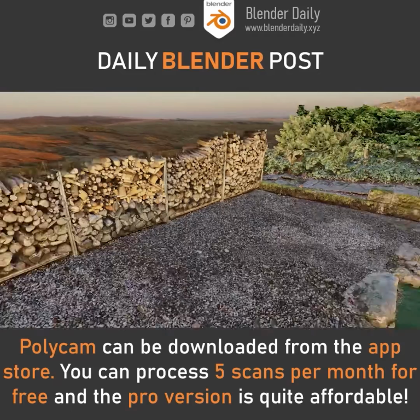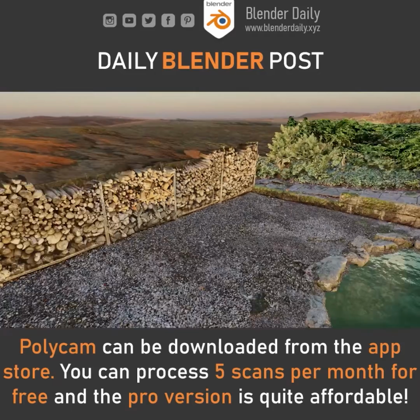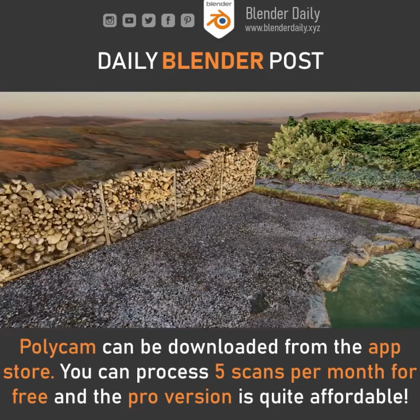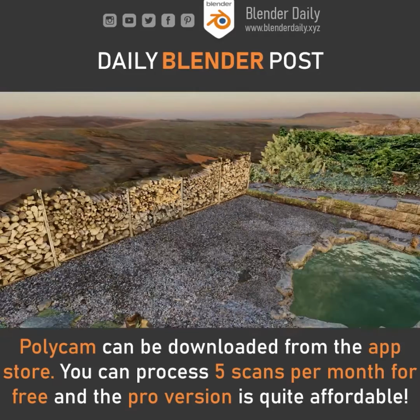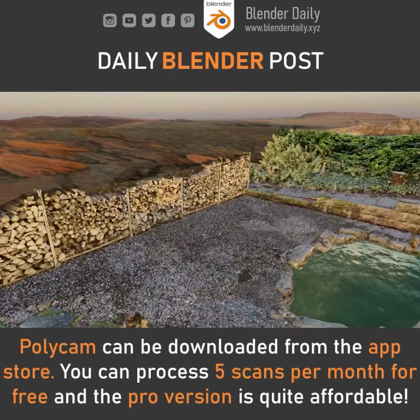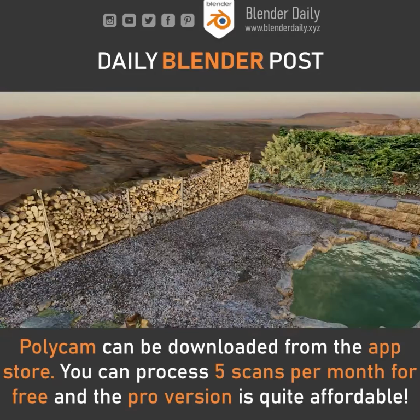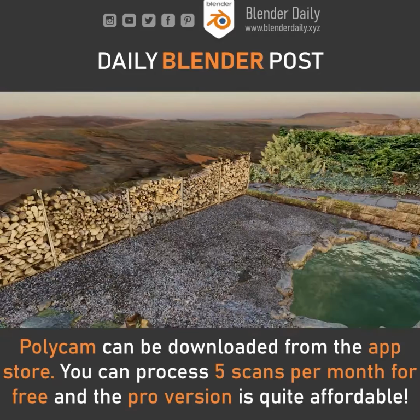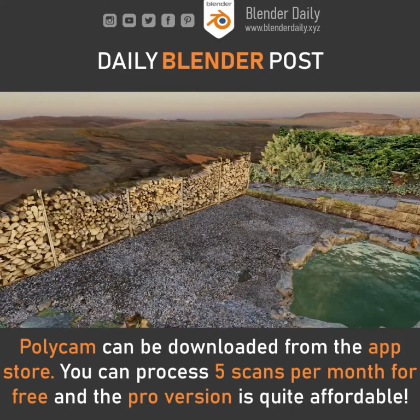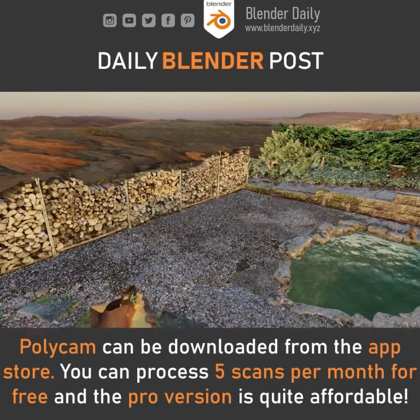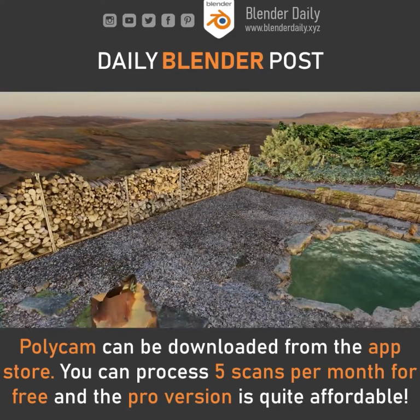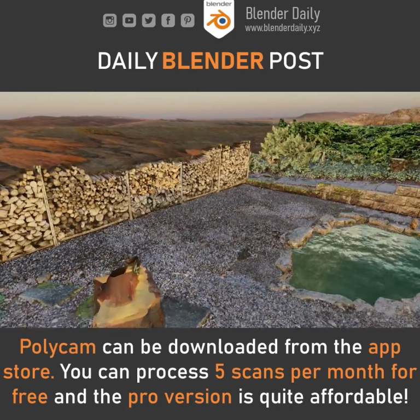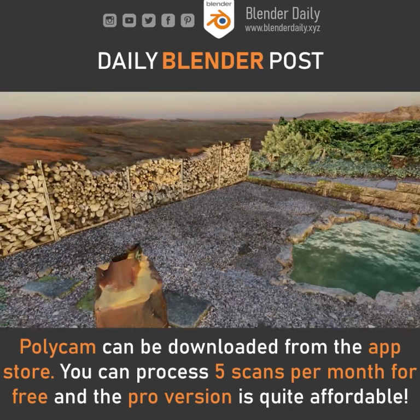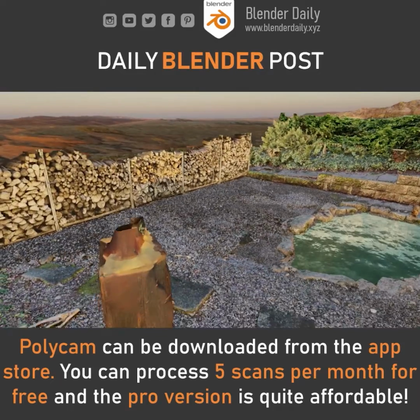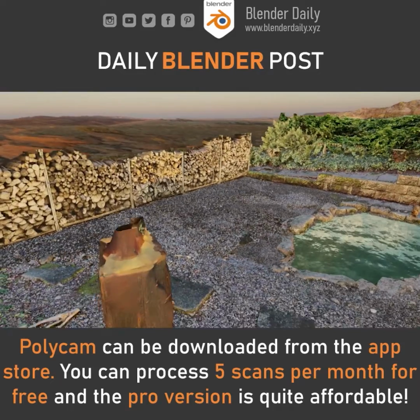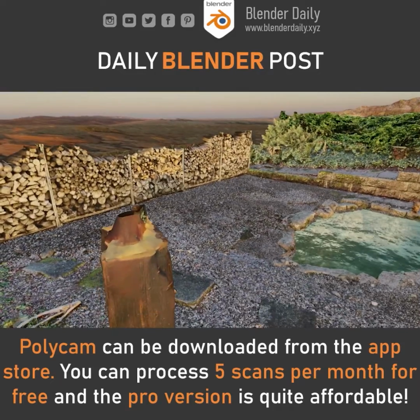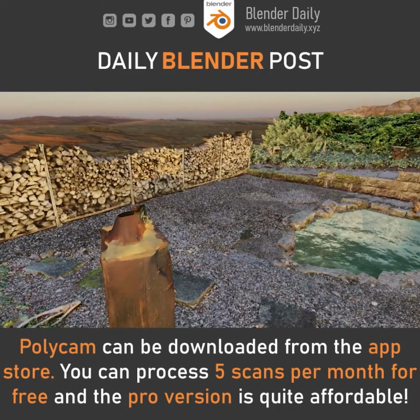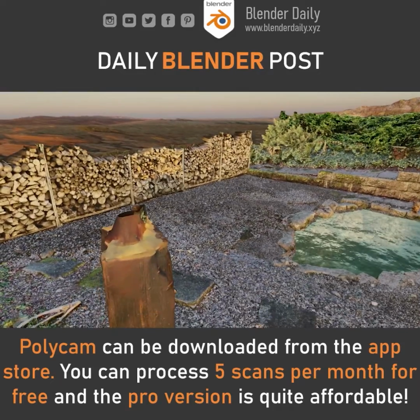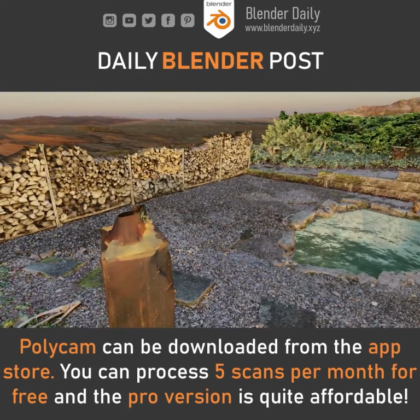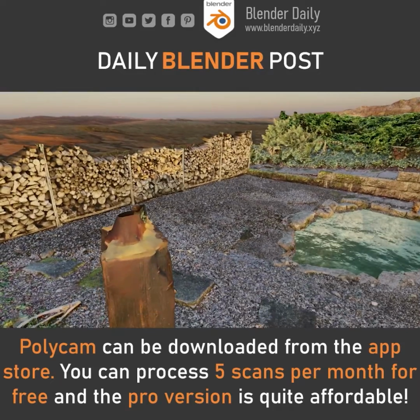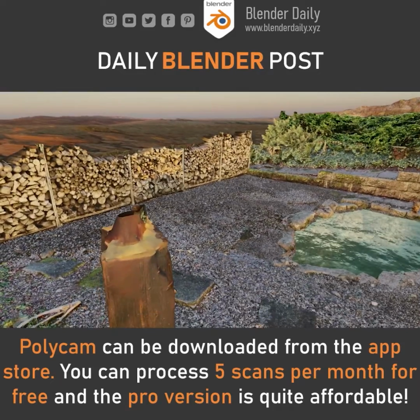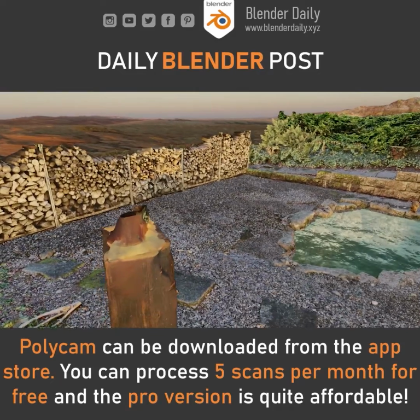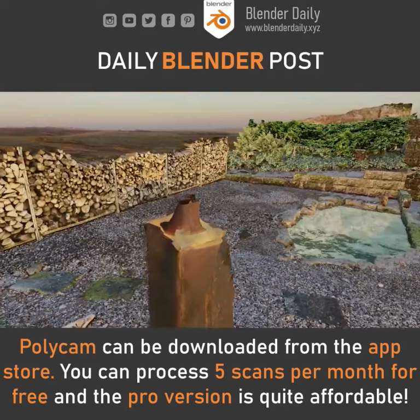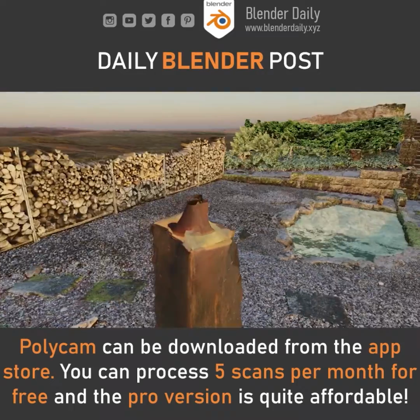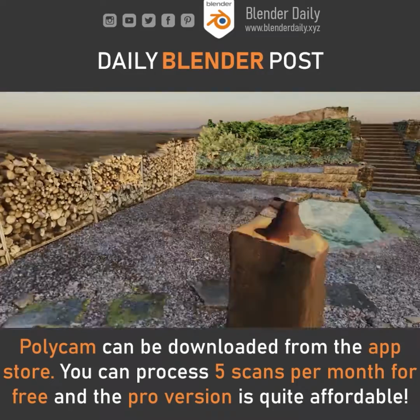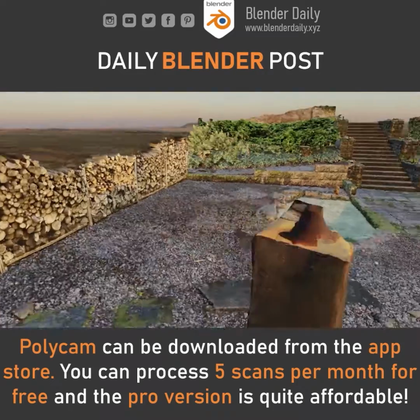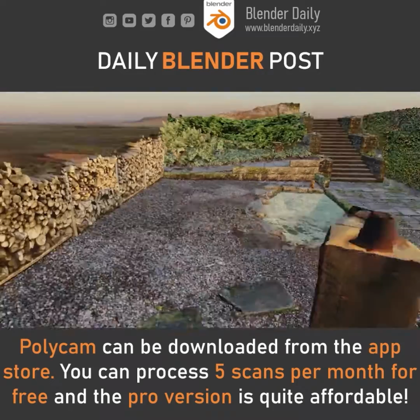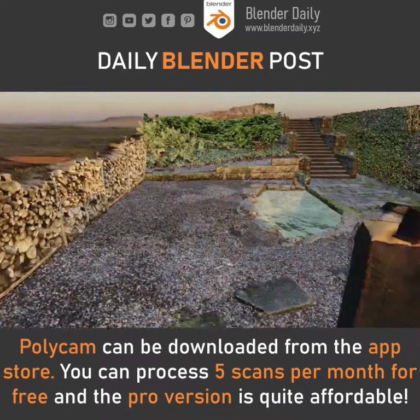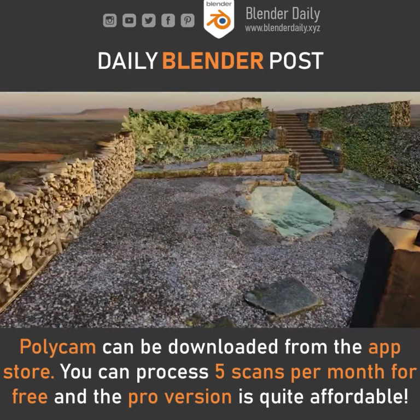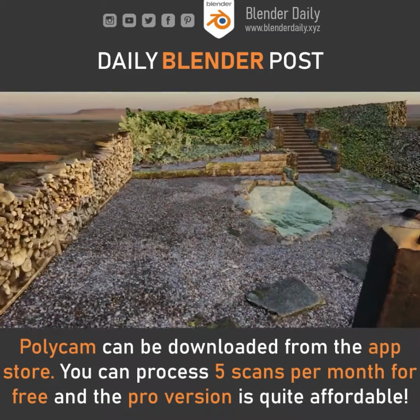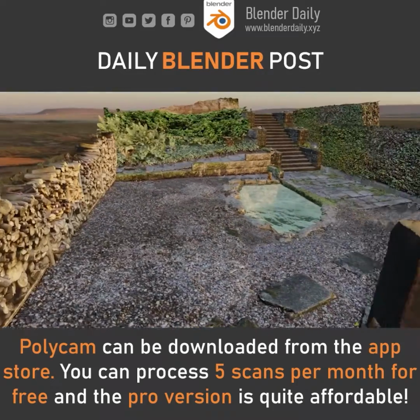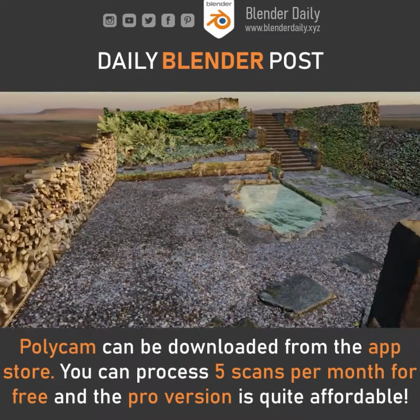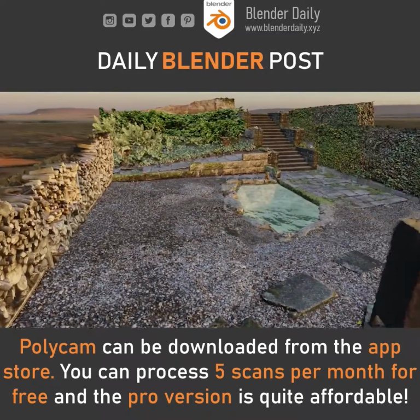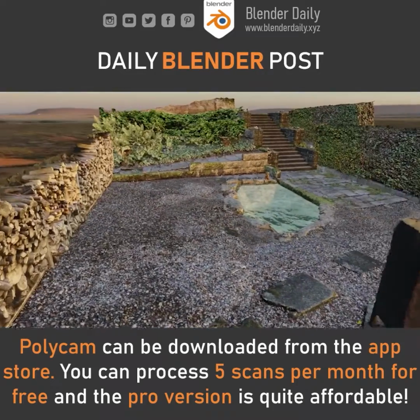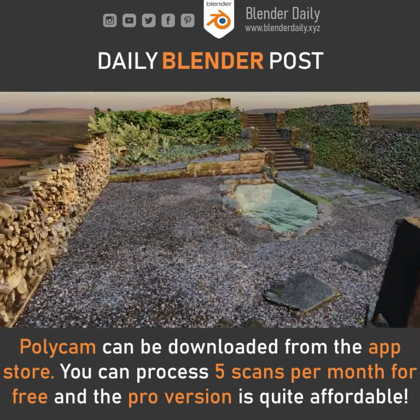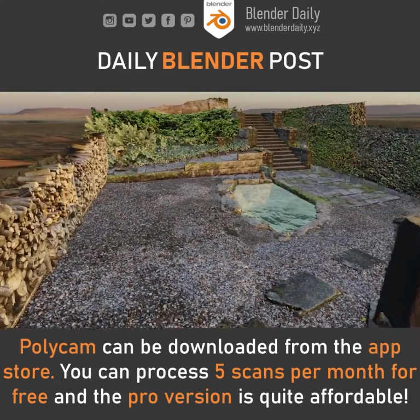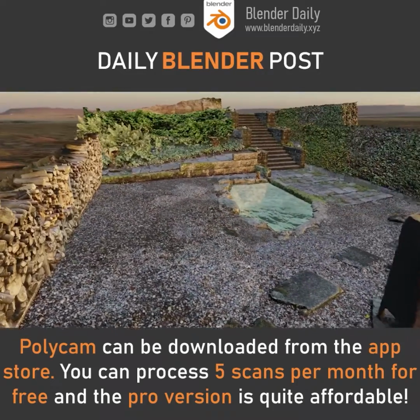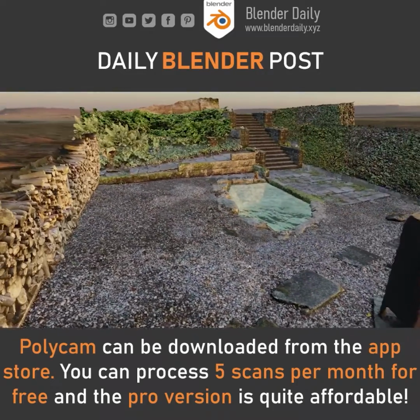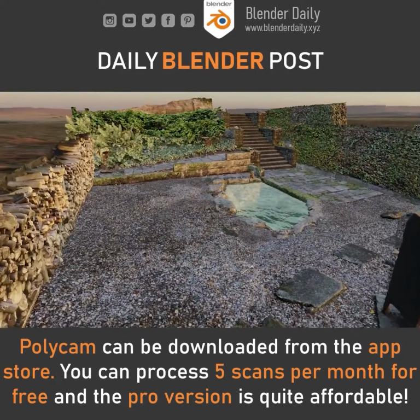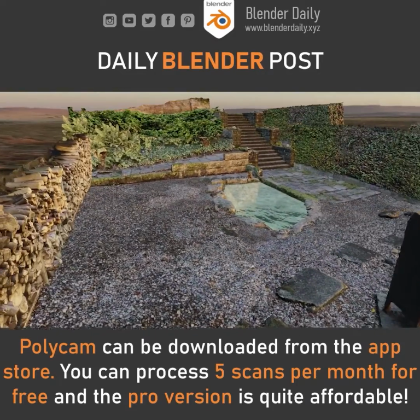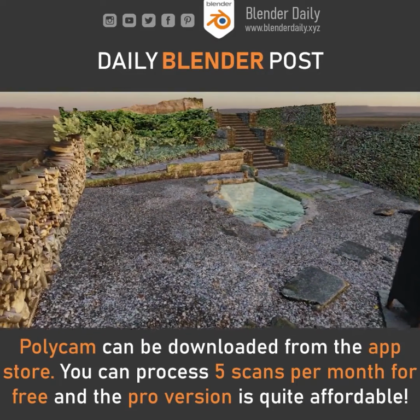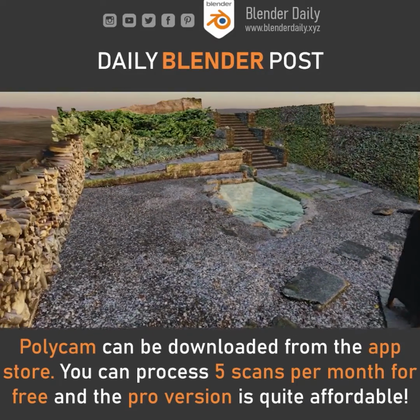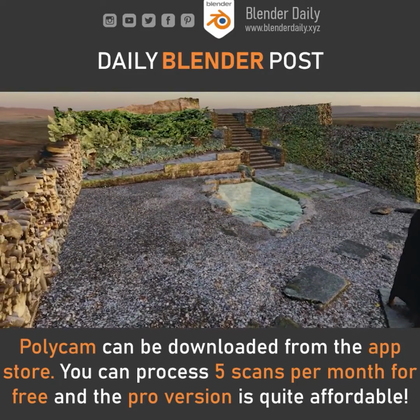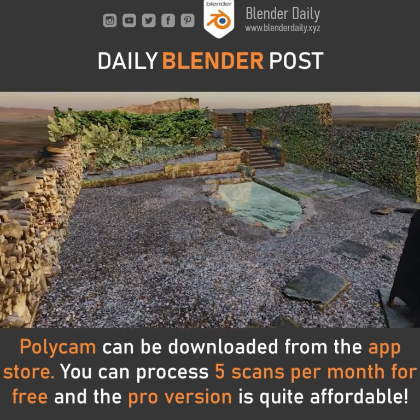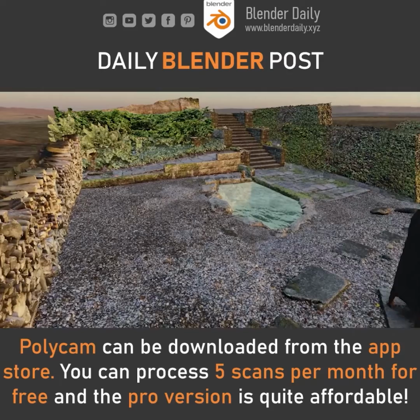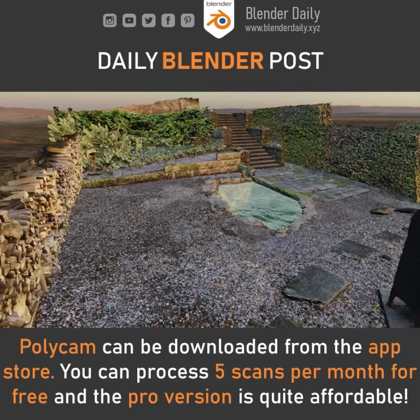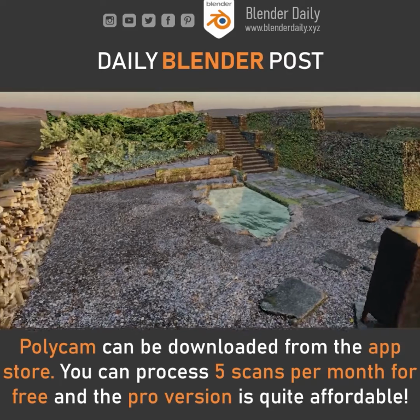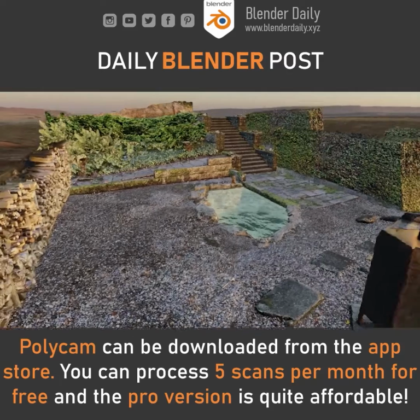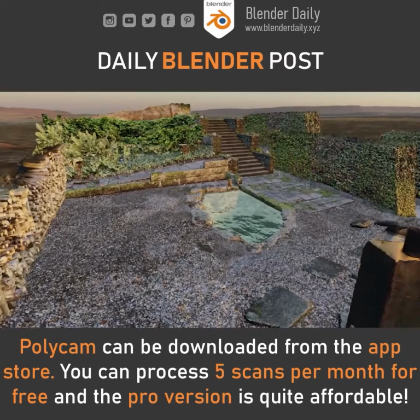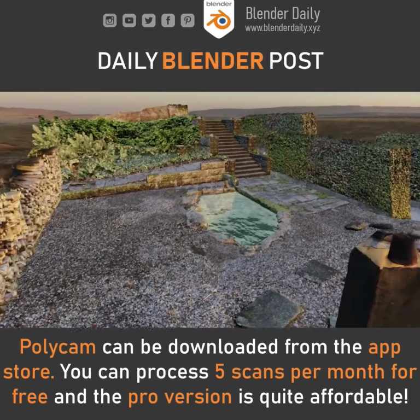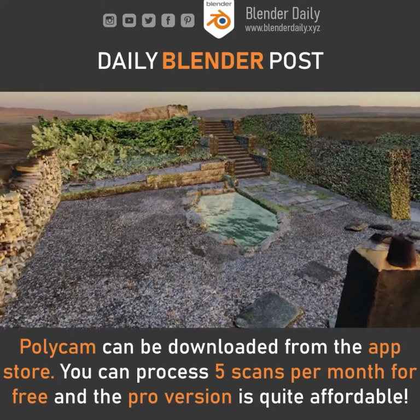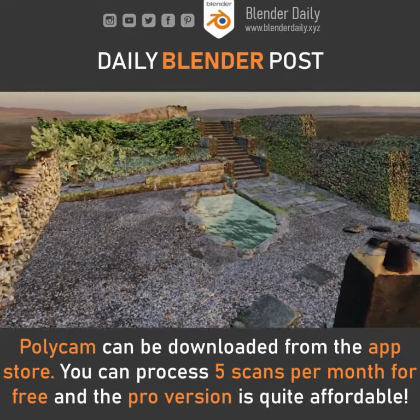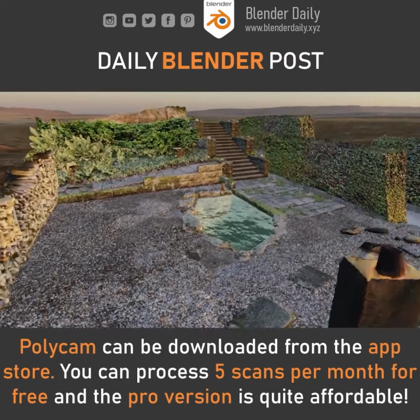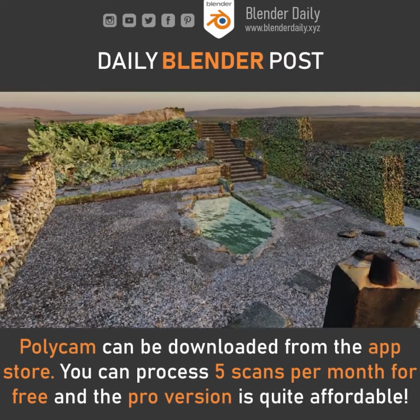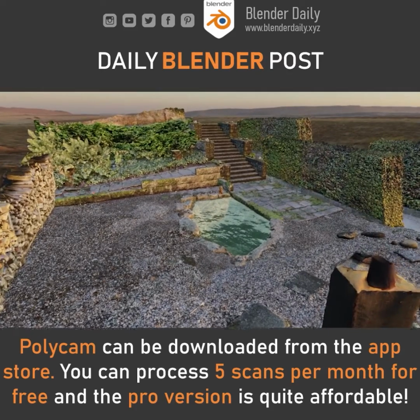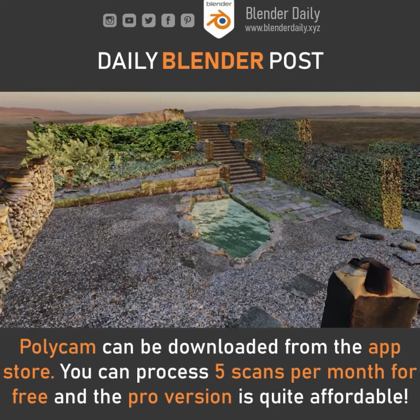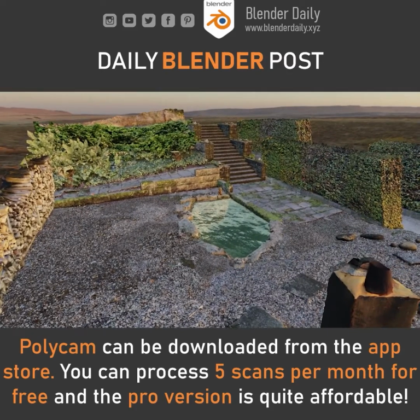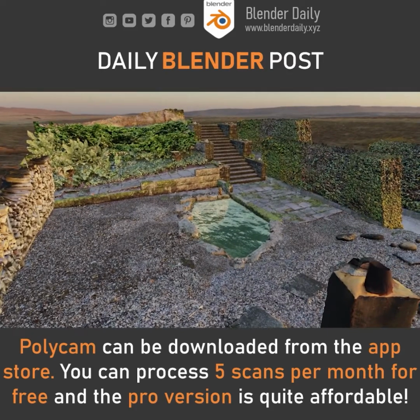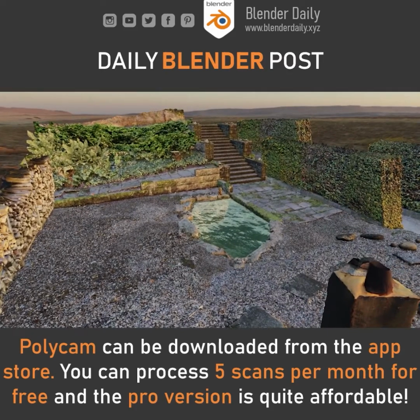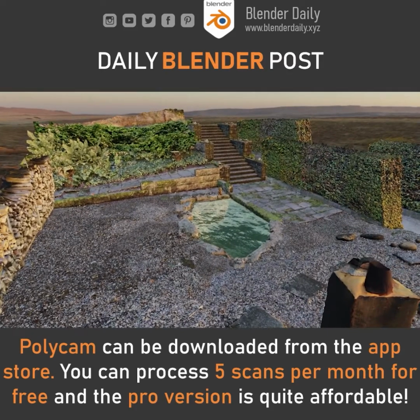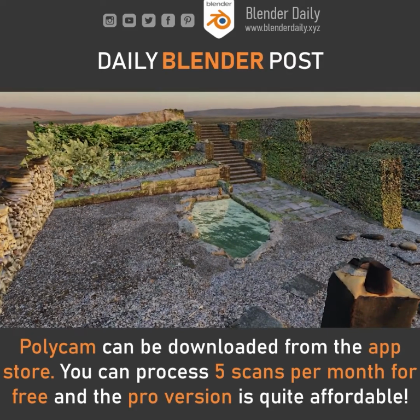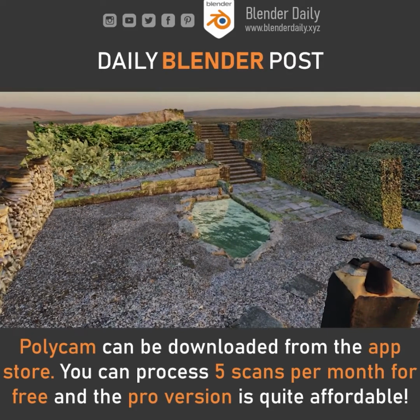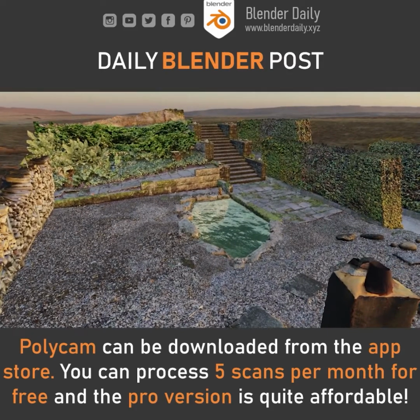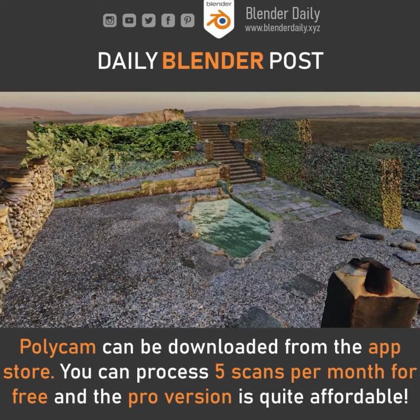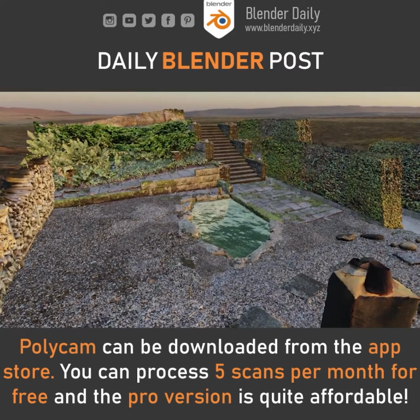Unfortunately, it is currently only available for iOS, but they are working on a version for Android devices.